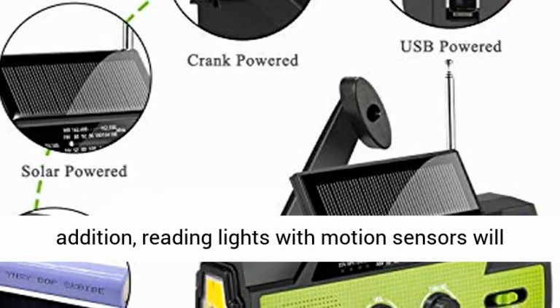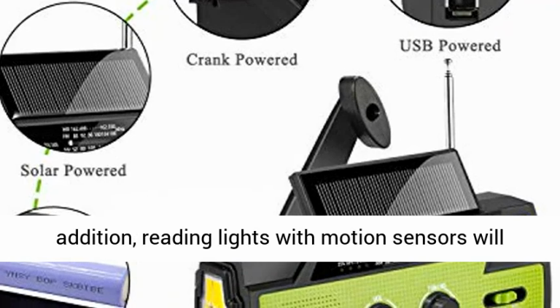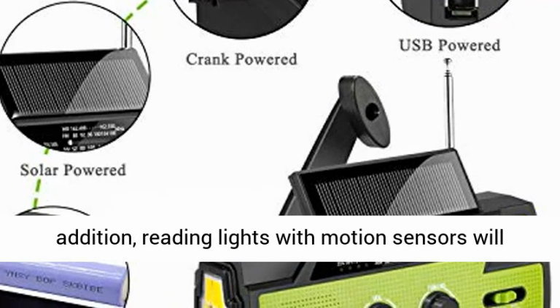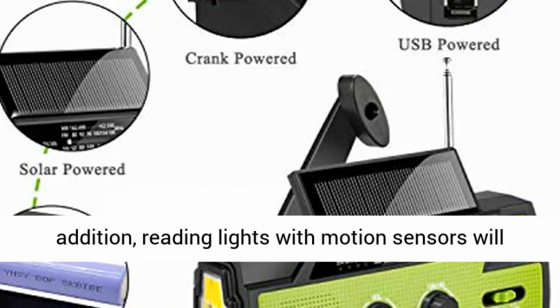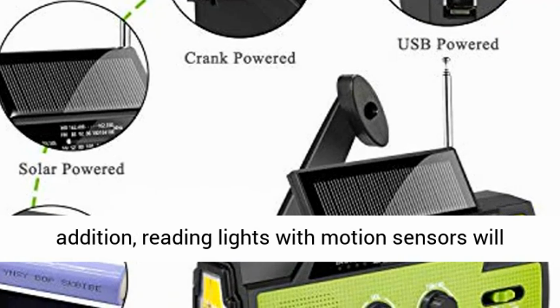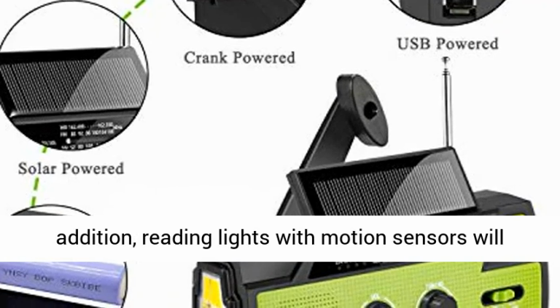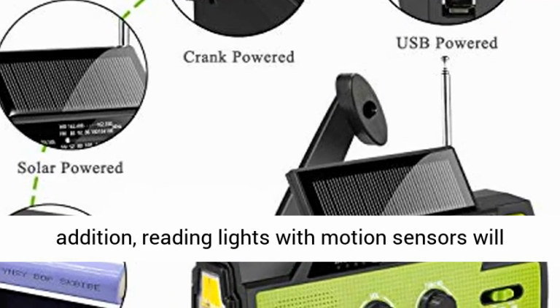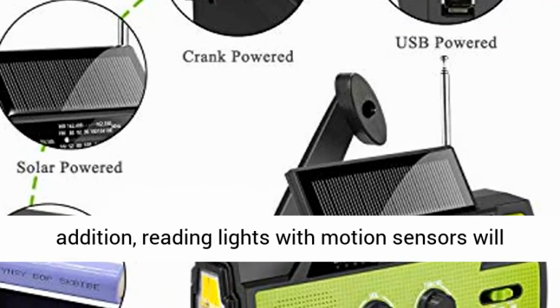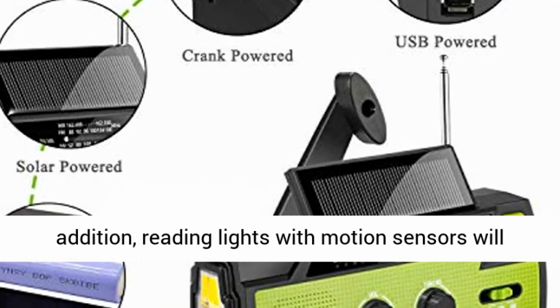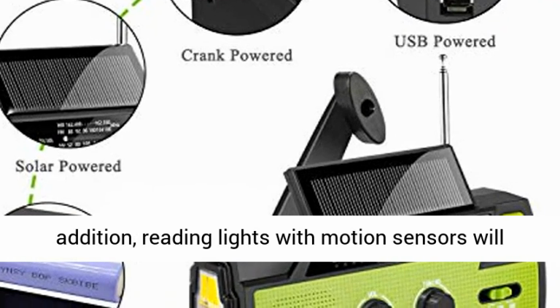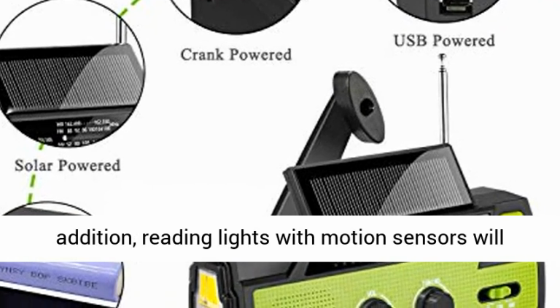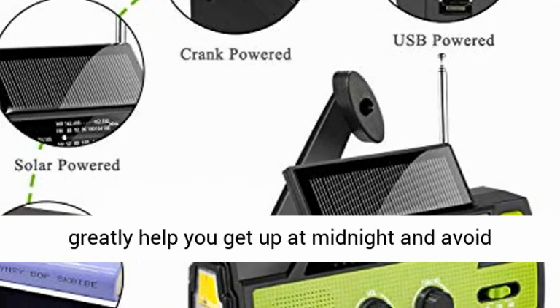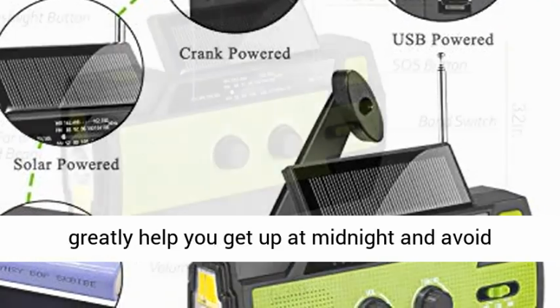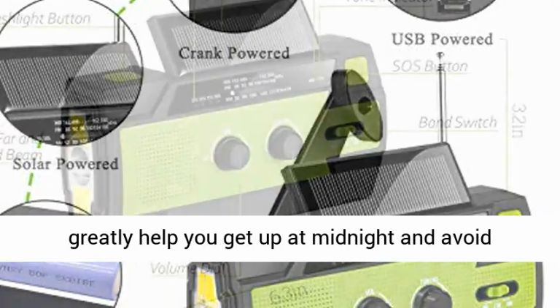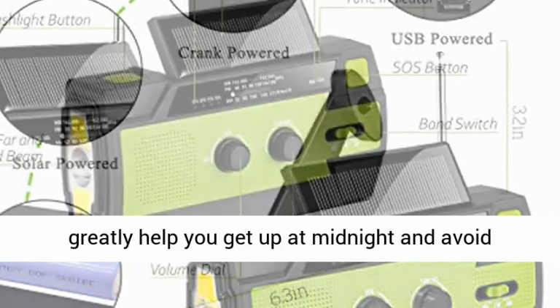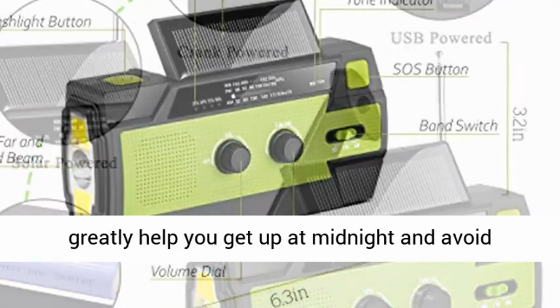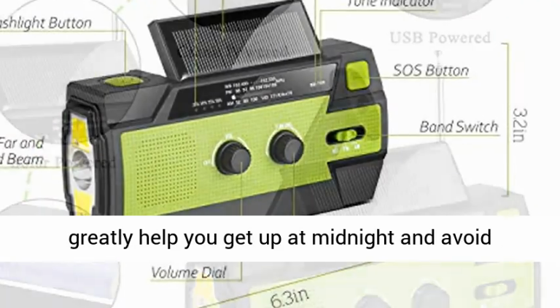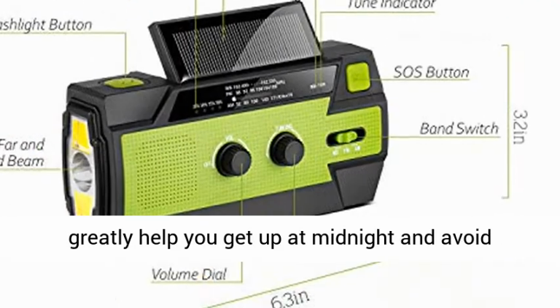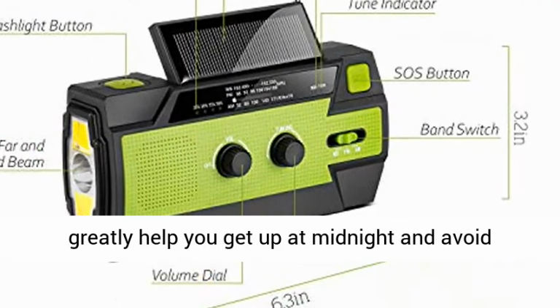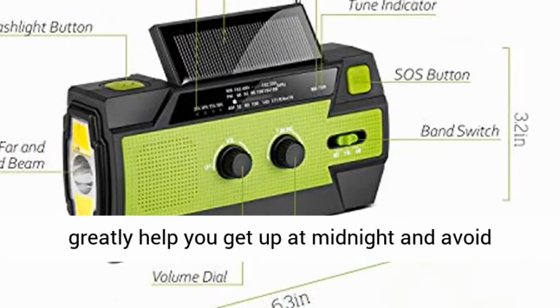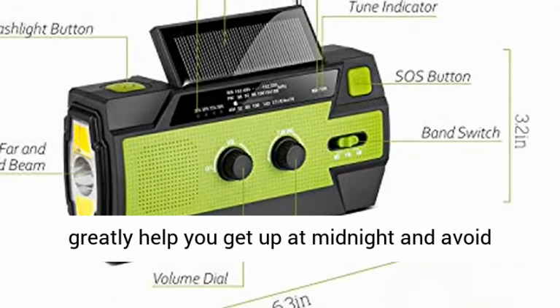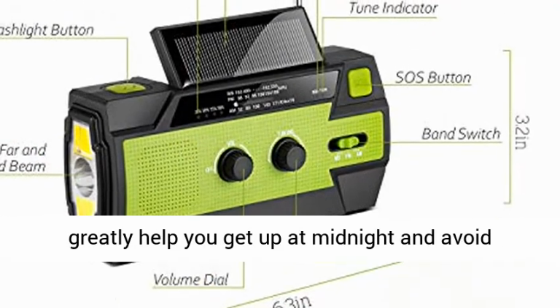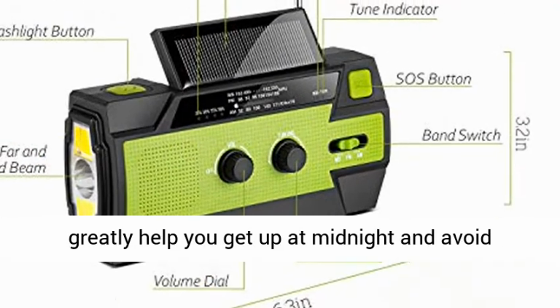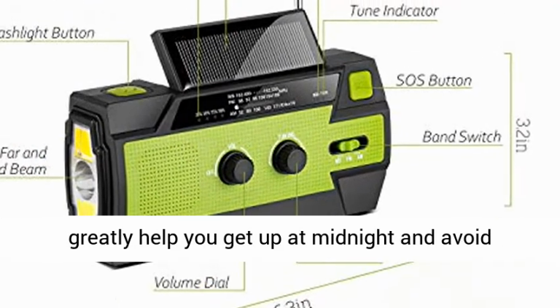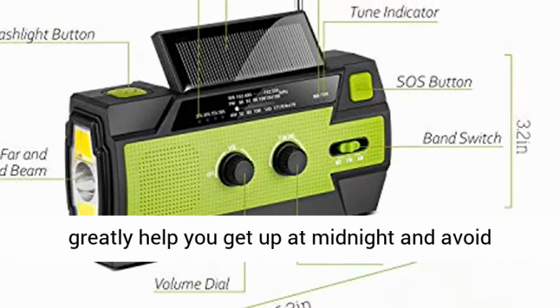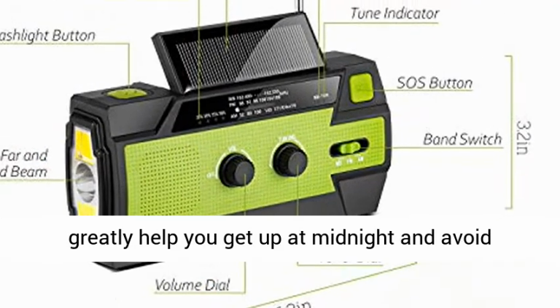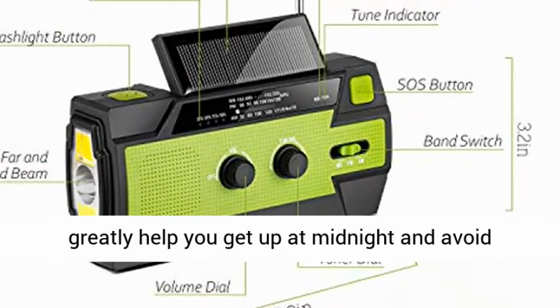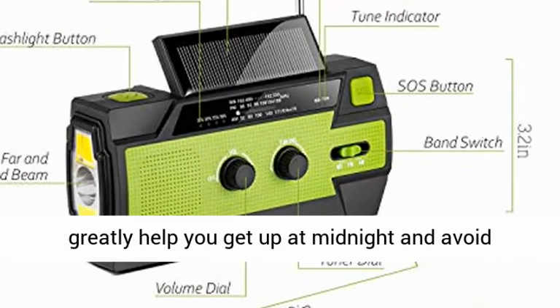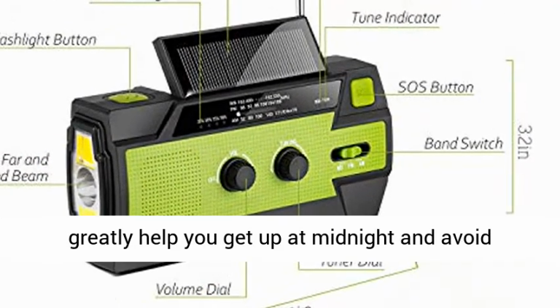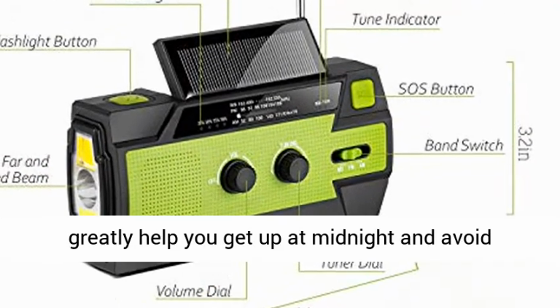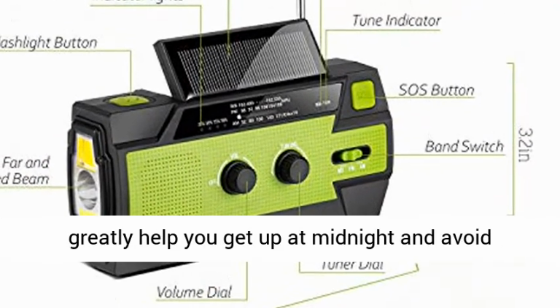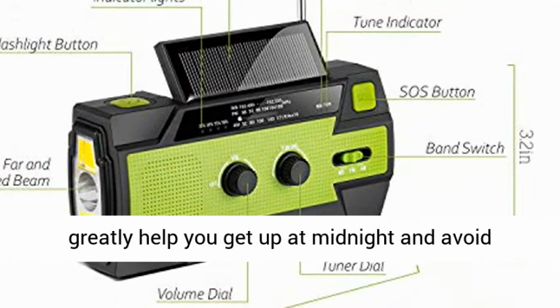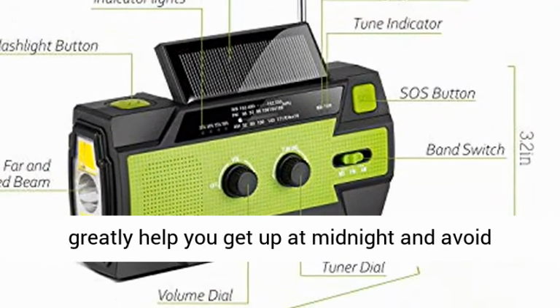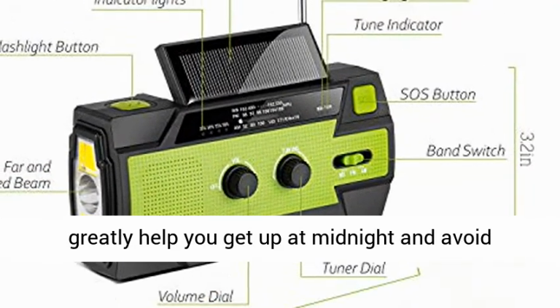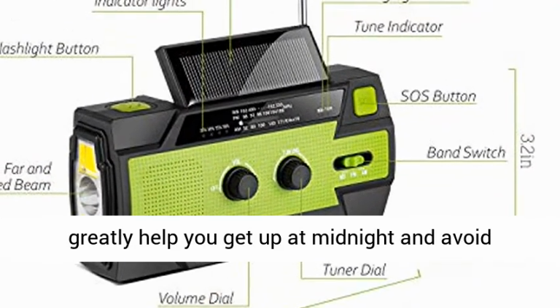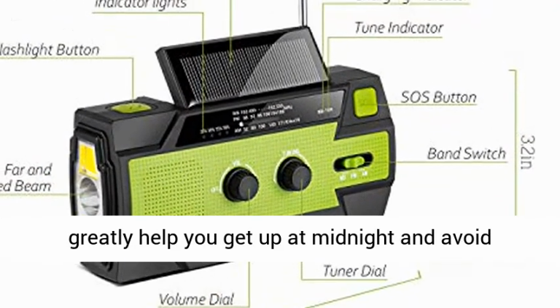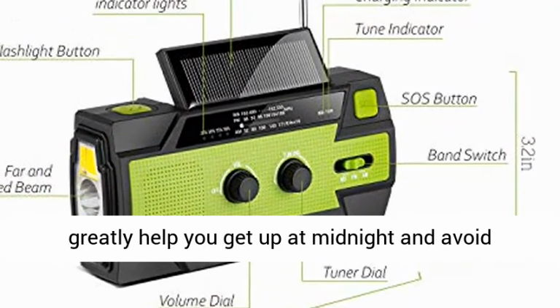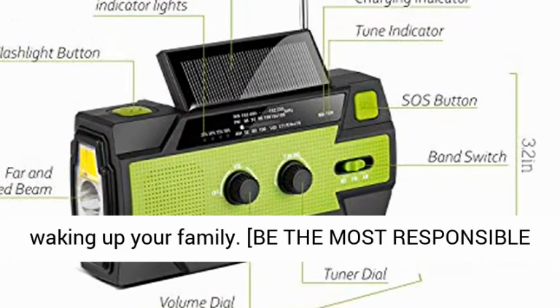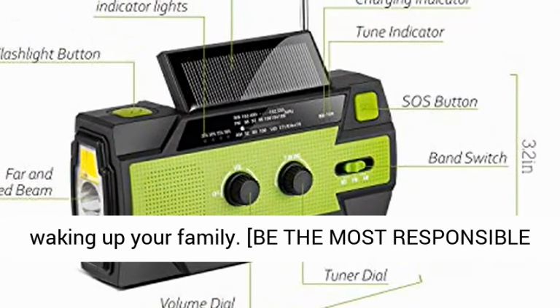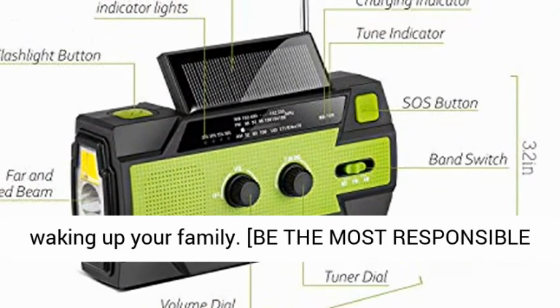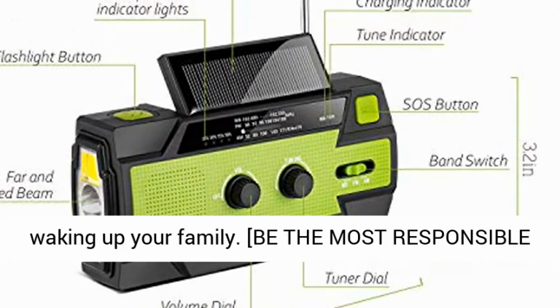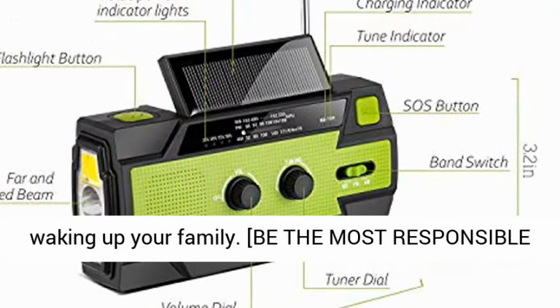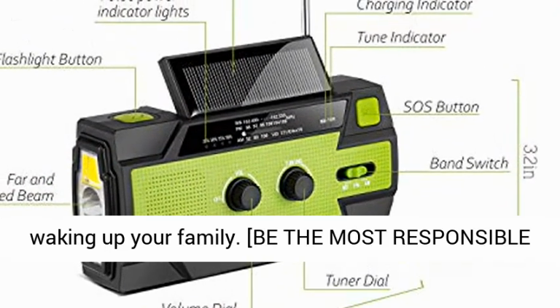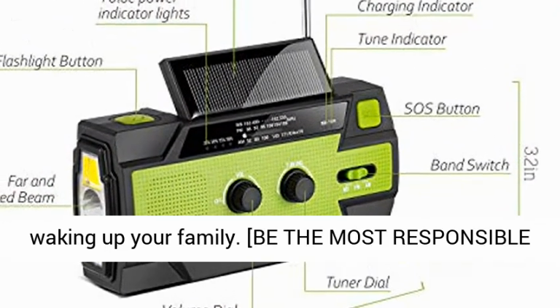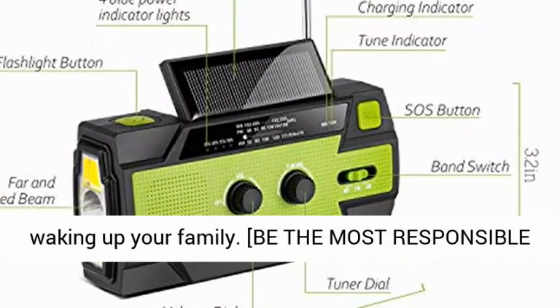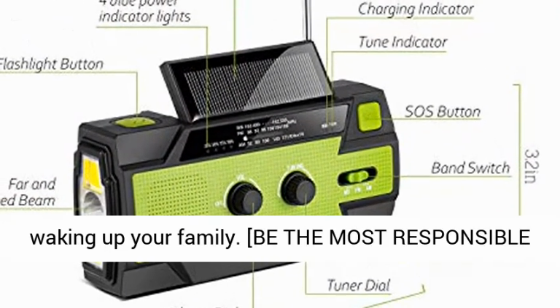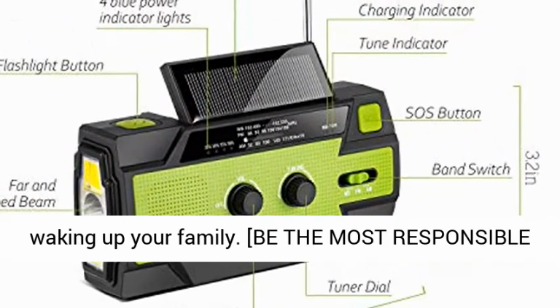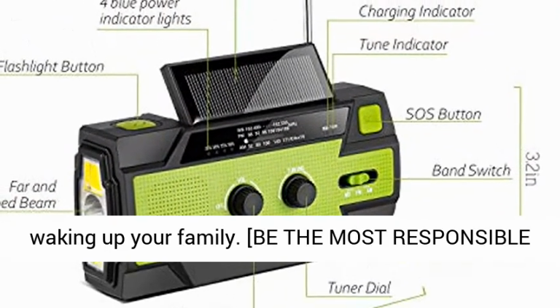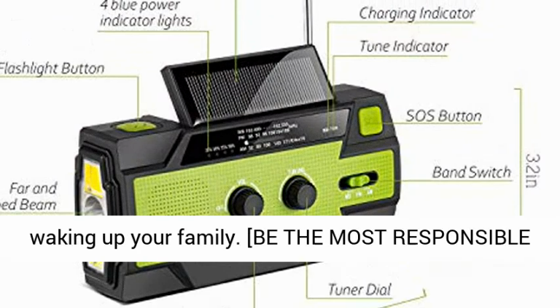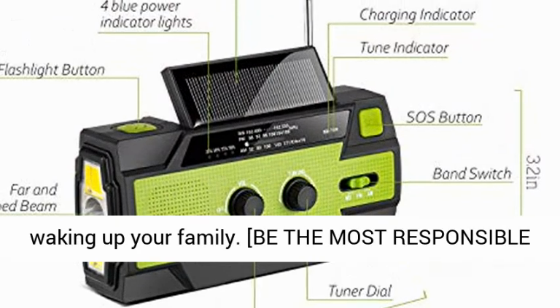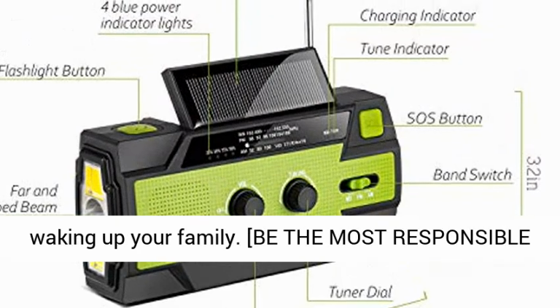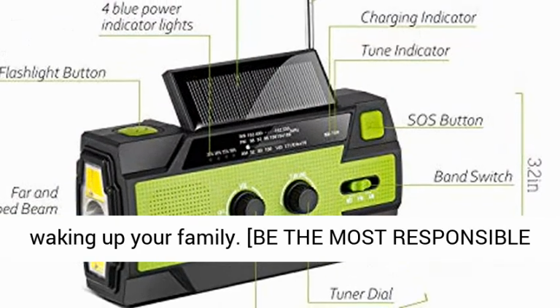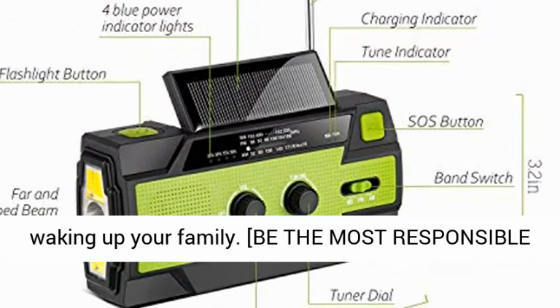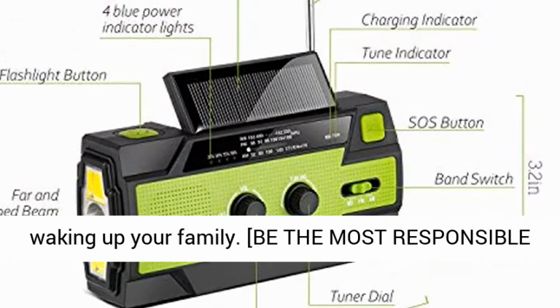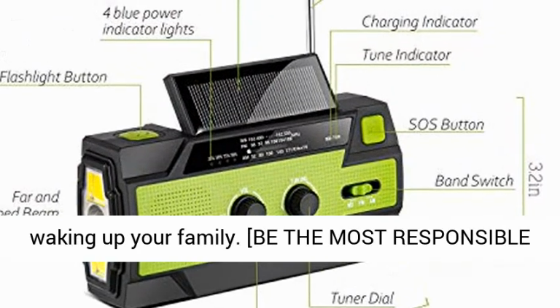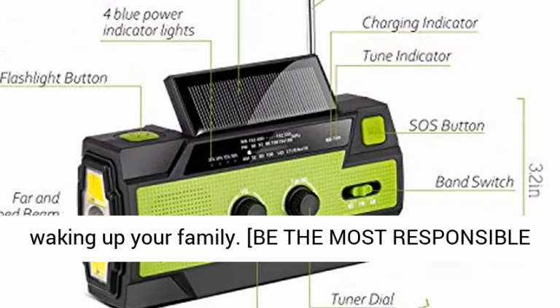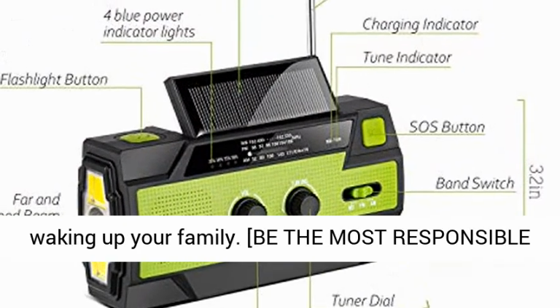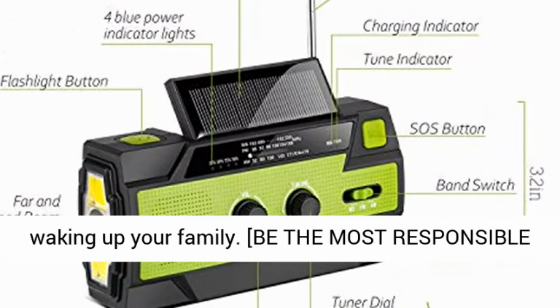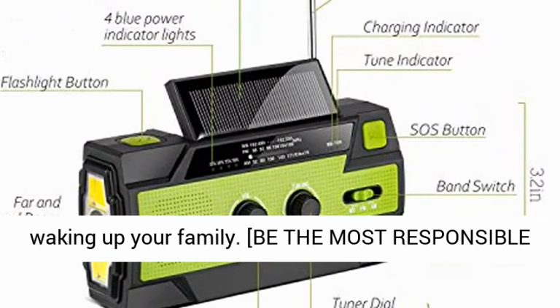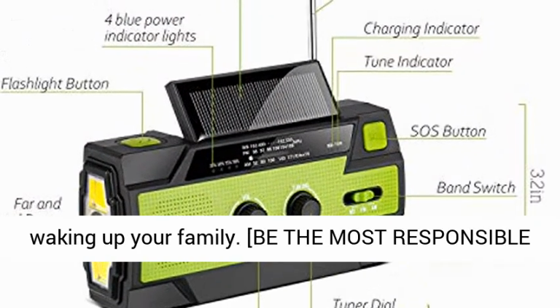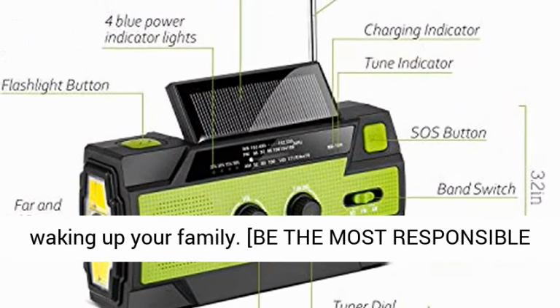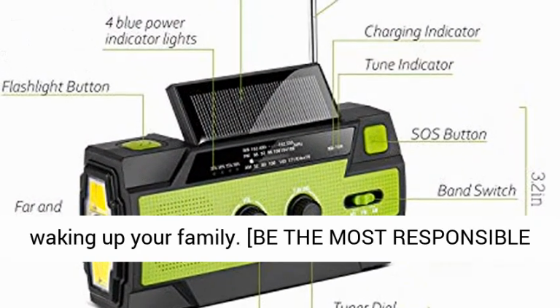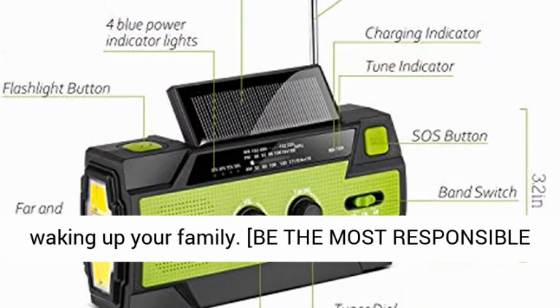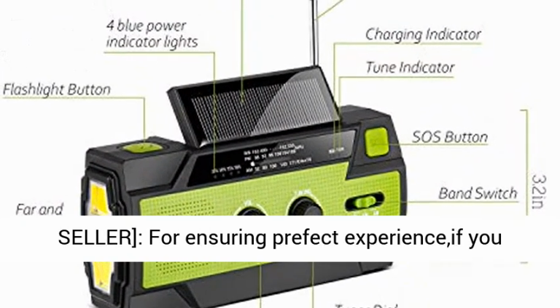In addition, the reading light with motion sensor will greatly help you get up at midnight and avoid waking up your family.